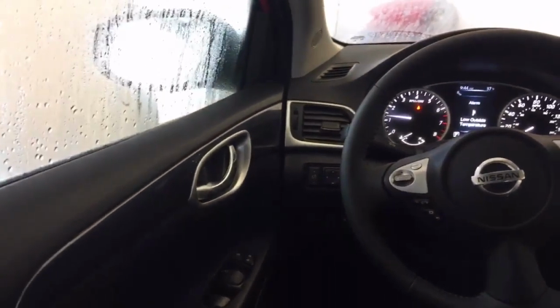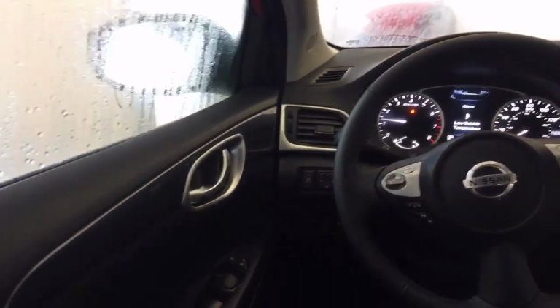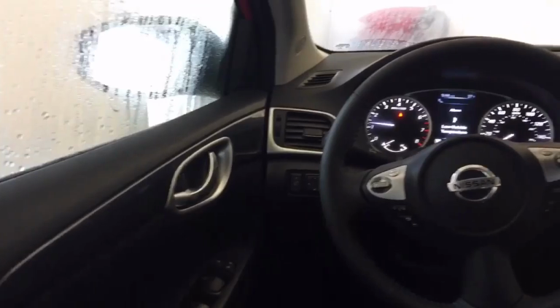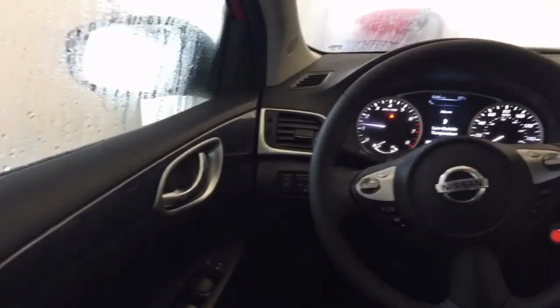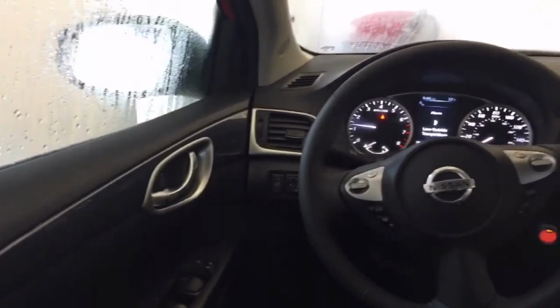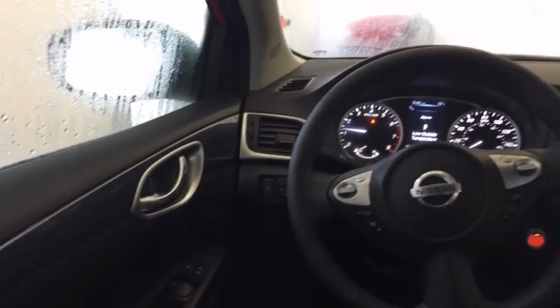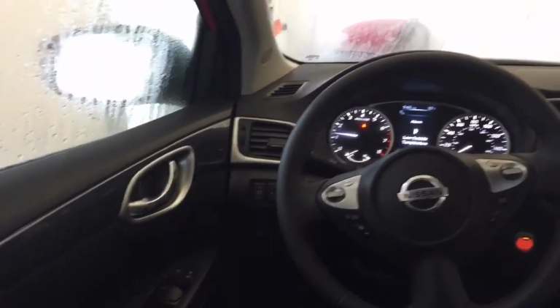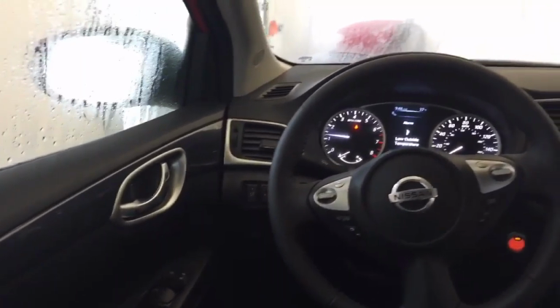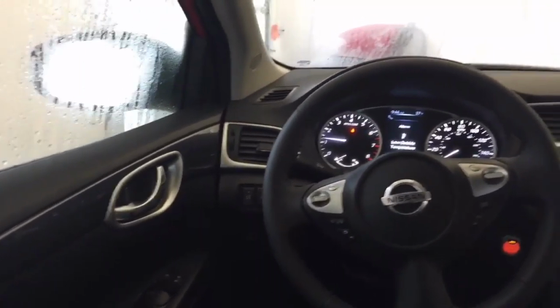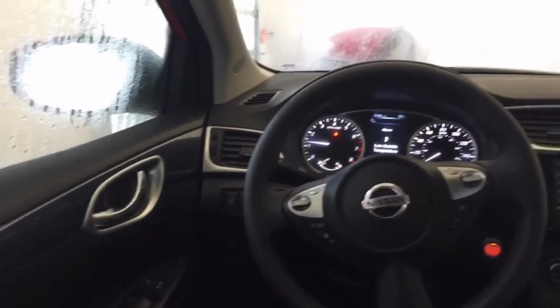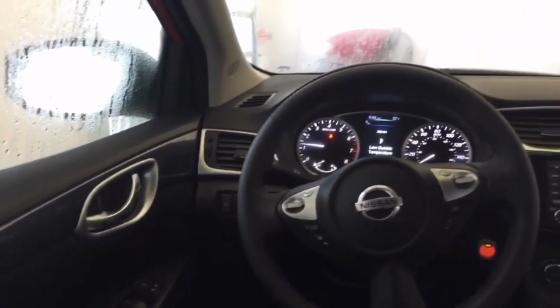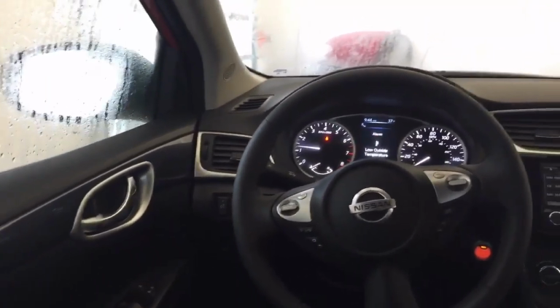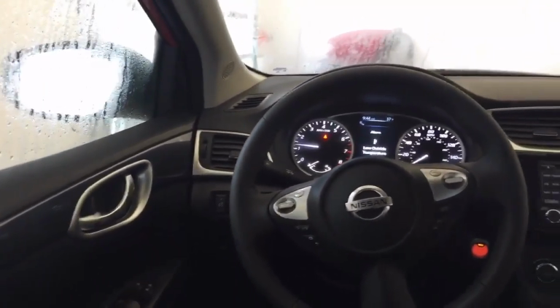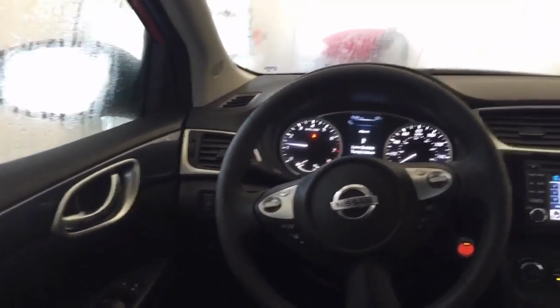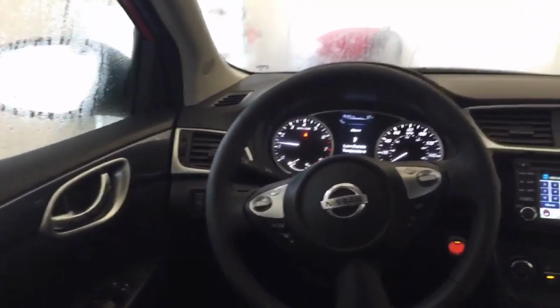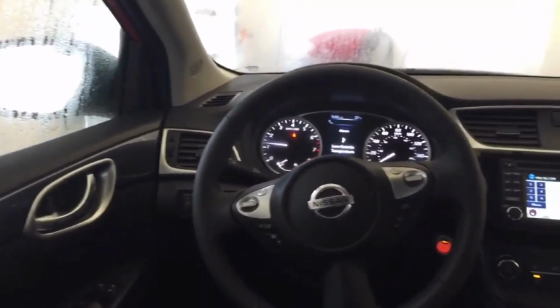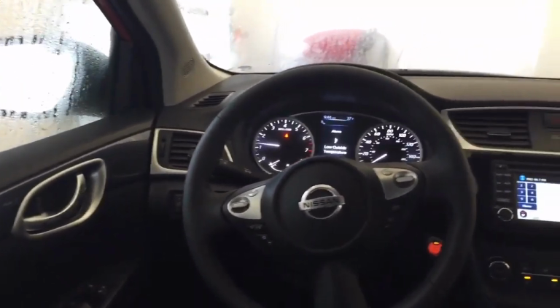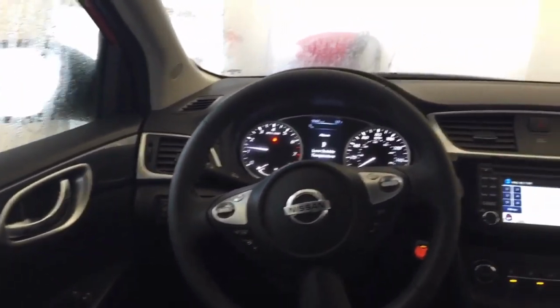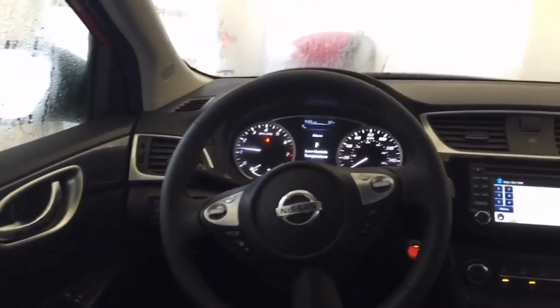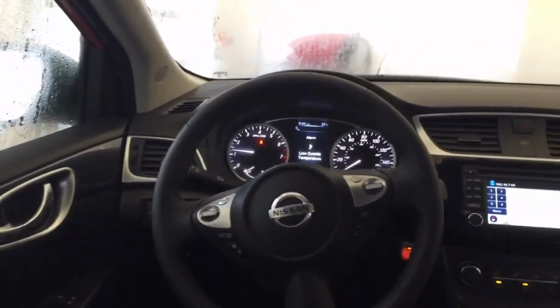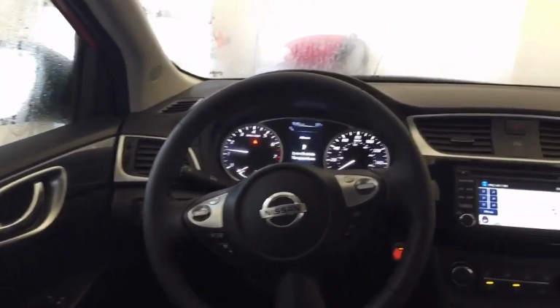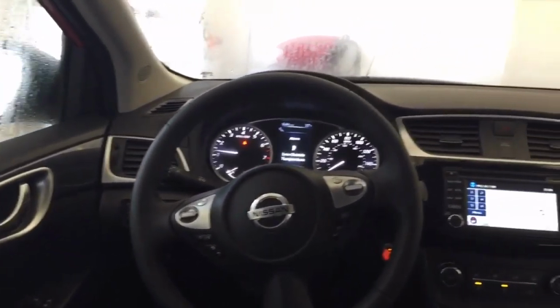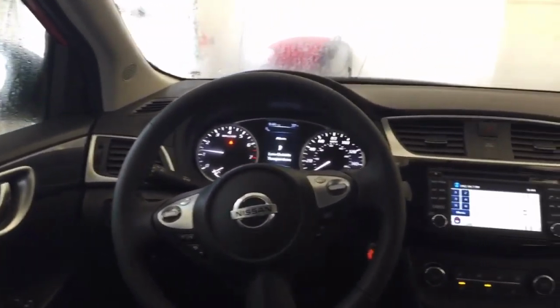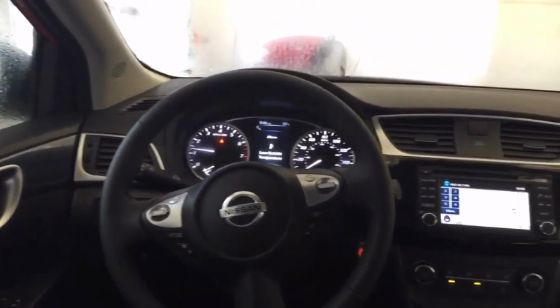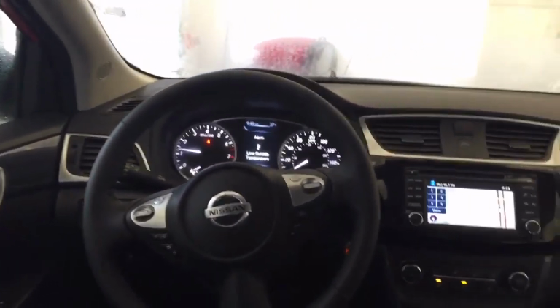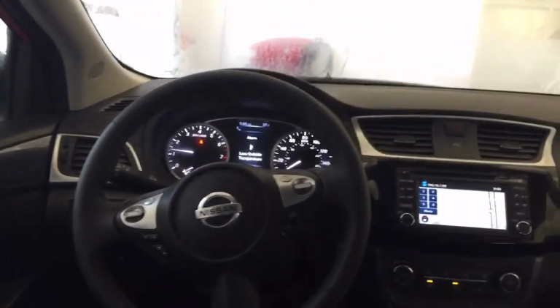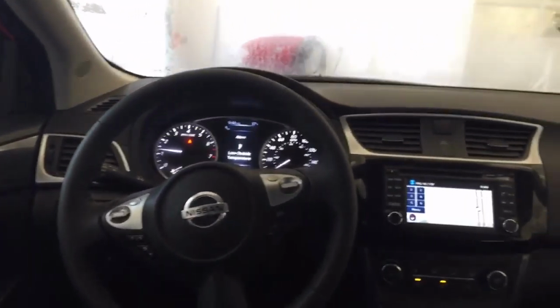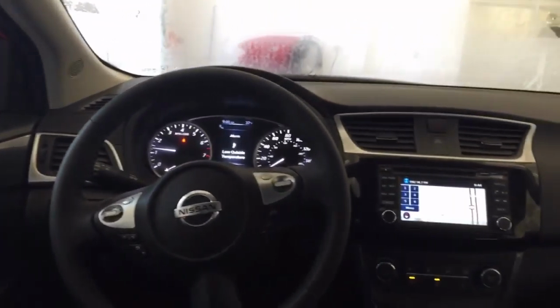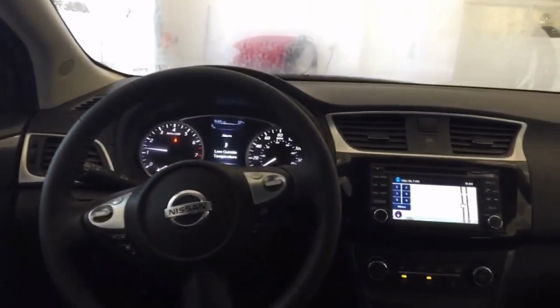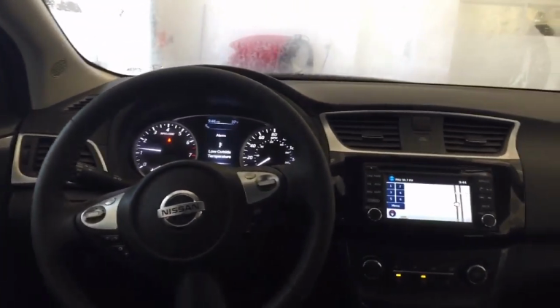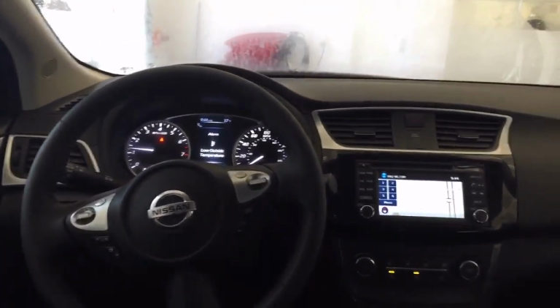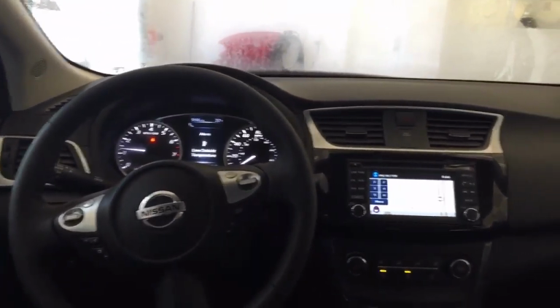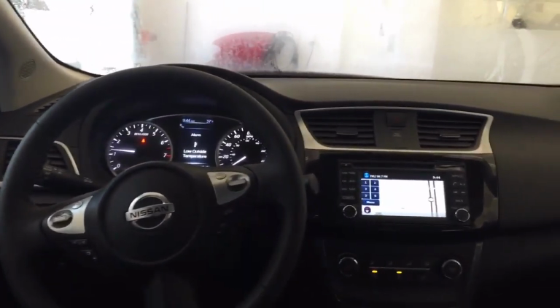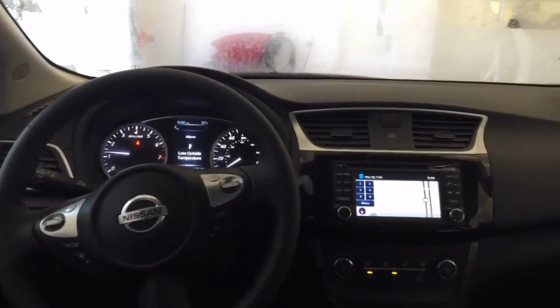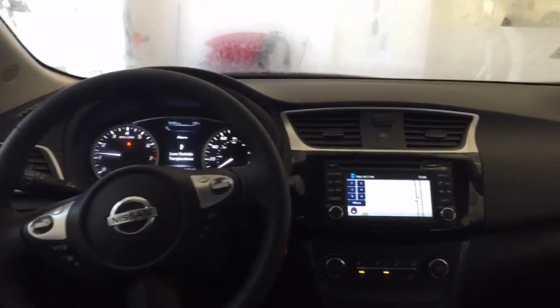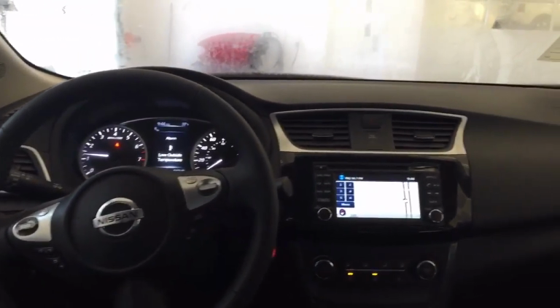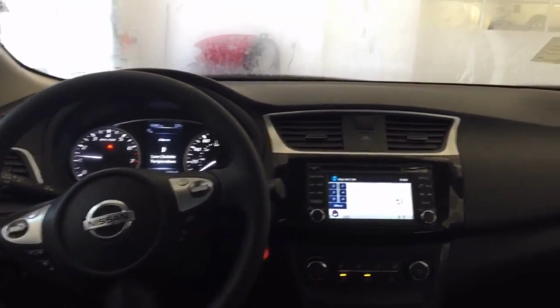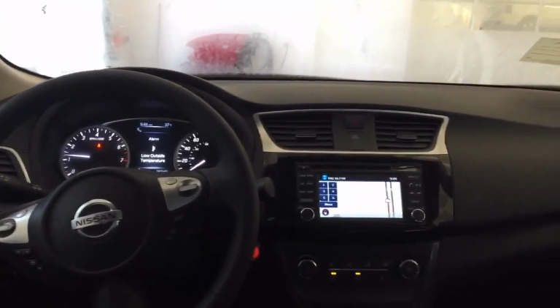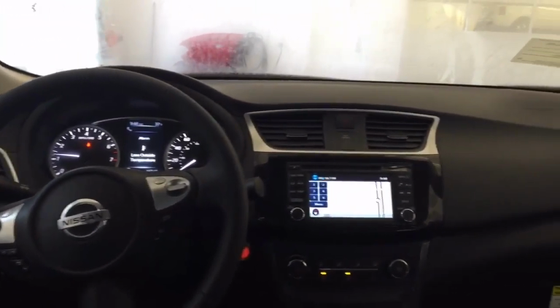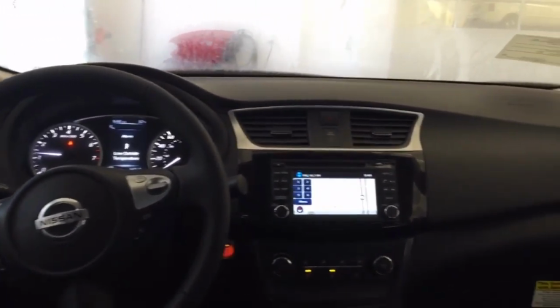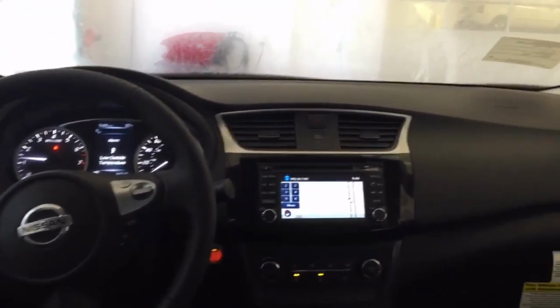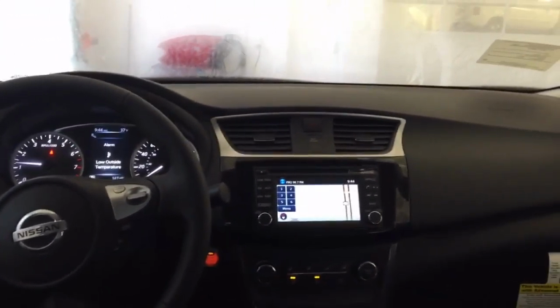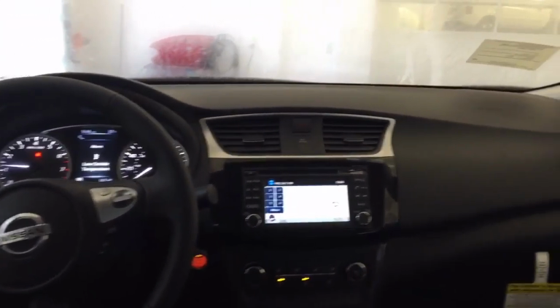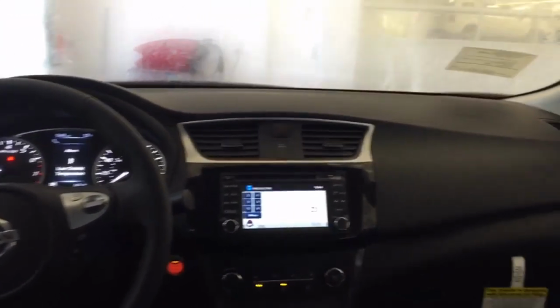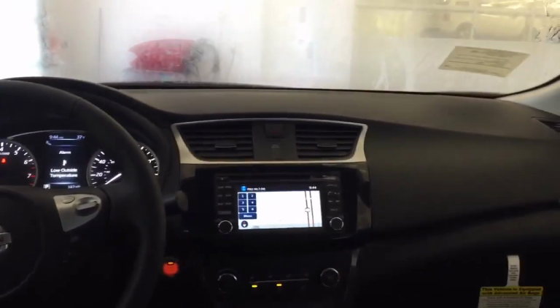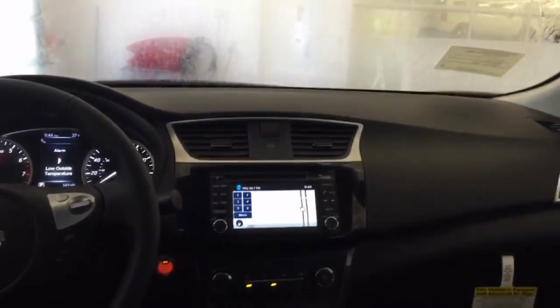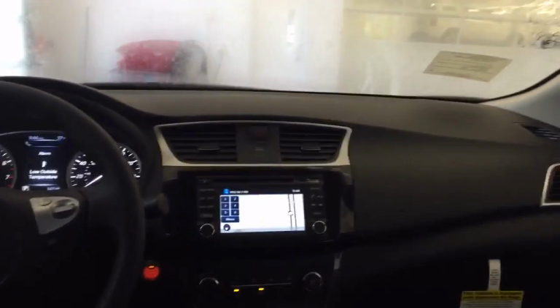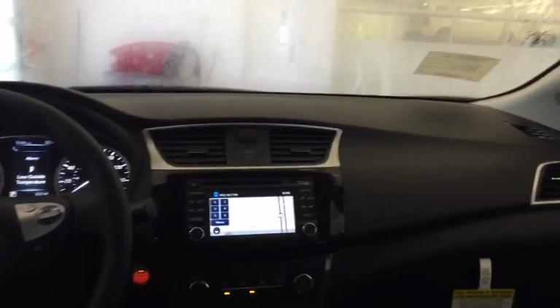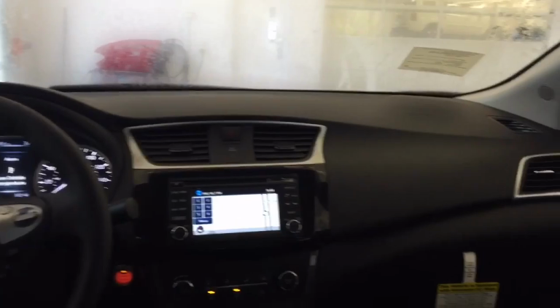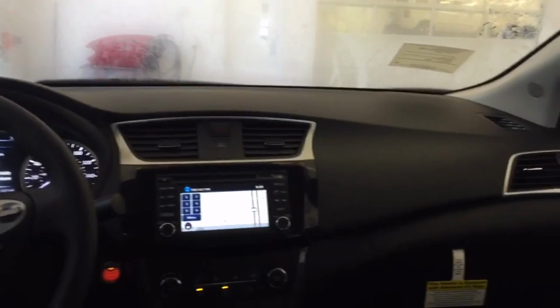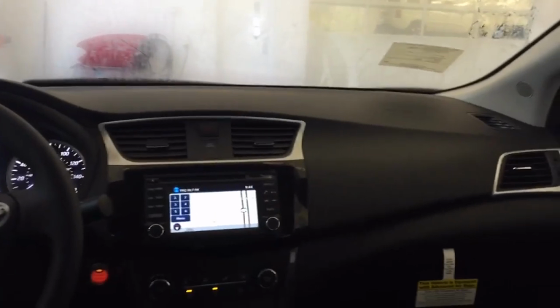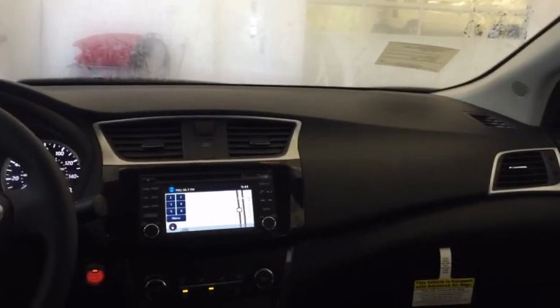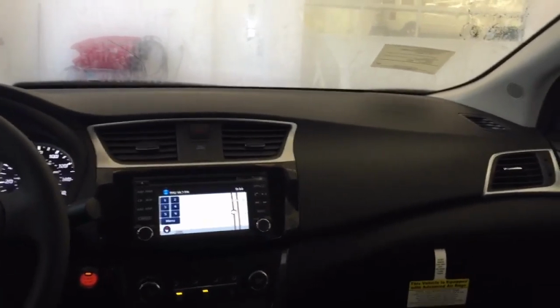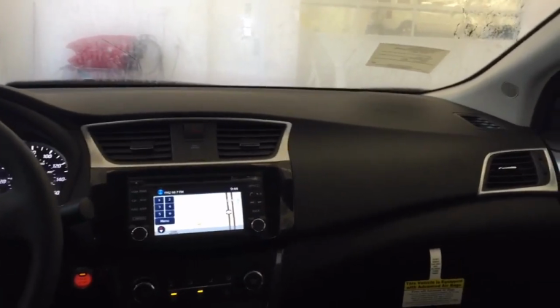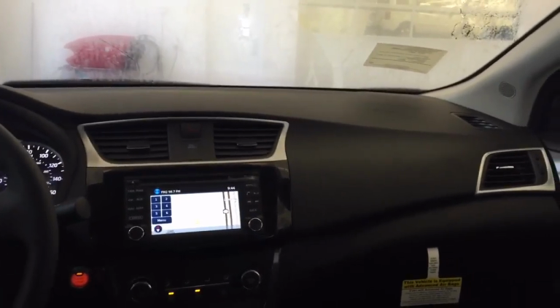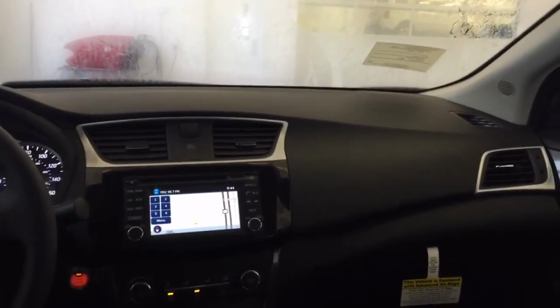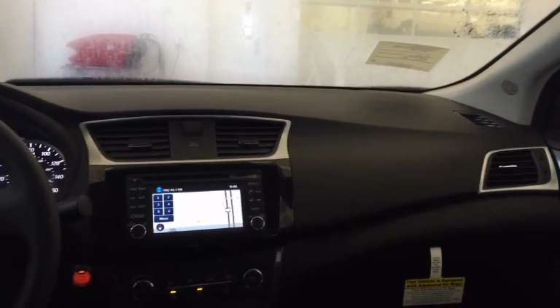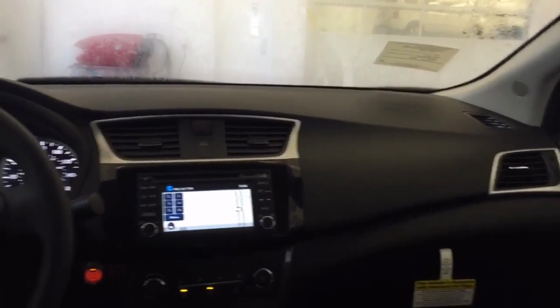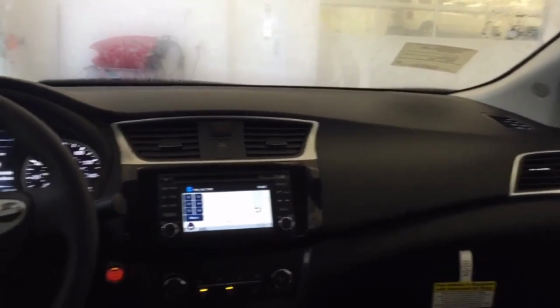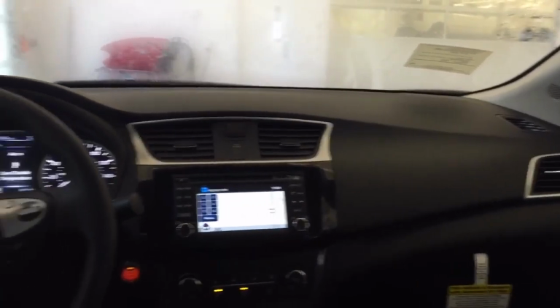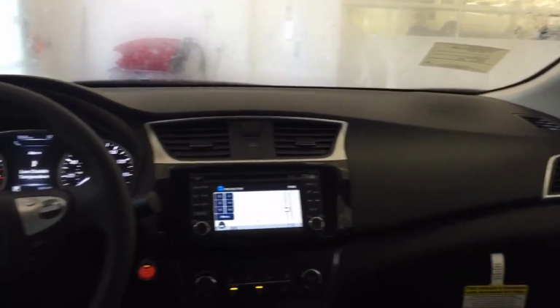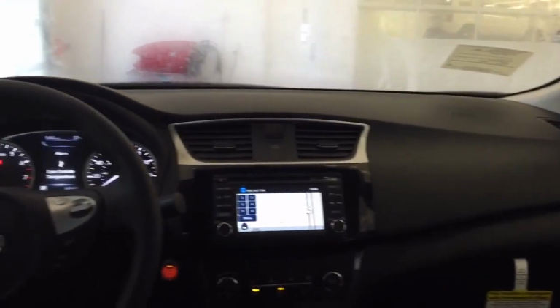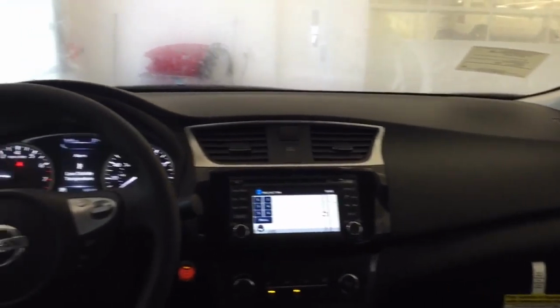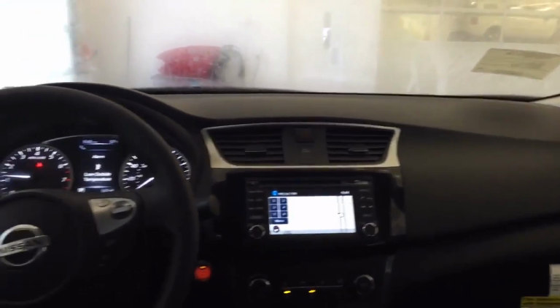You can see this is featured in a red with black cloth interior. Really sharp, nice-looking vehicle.